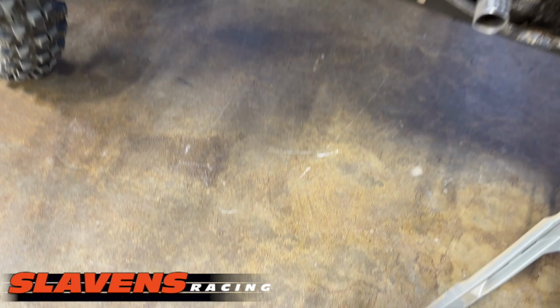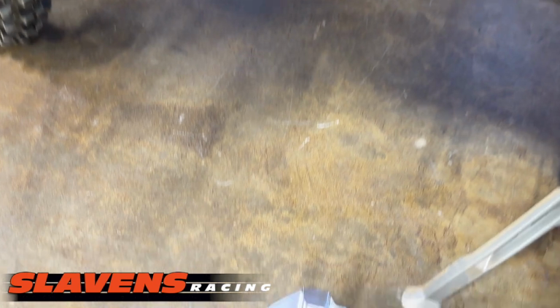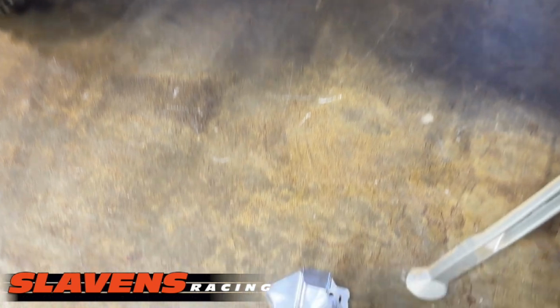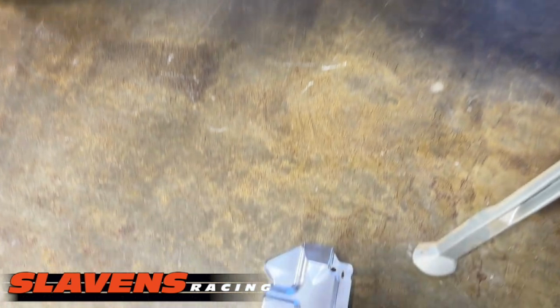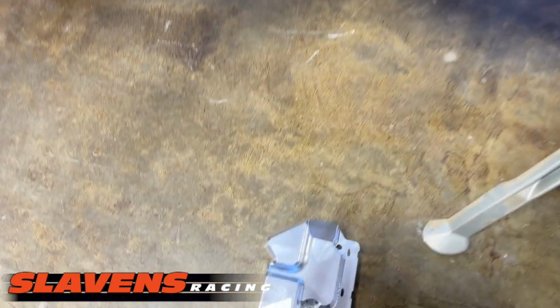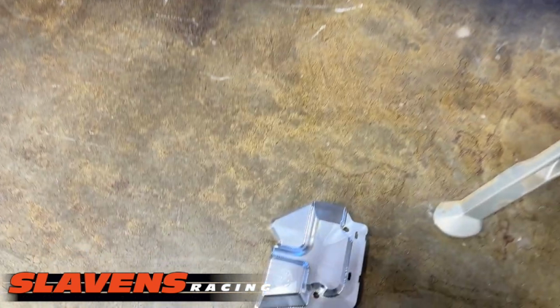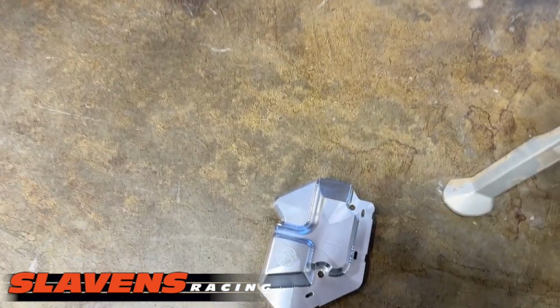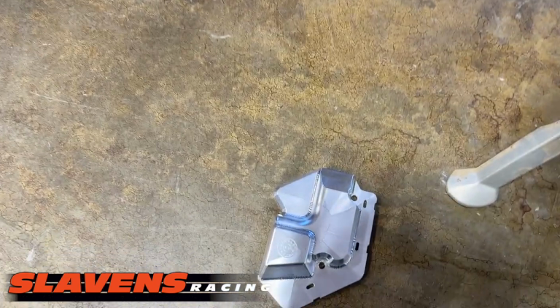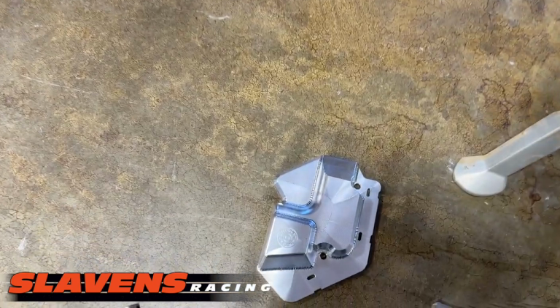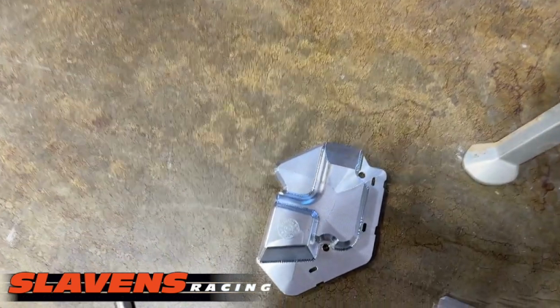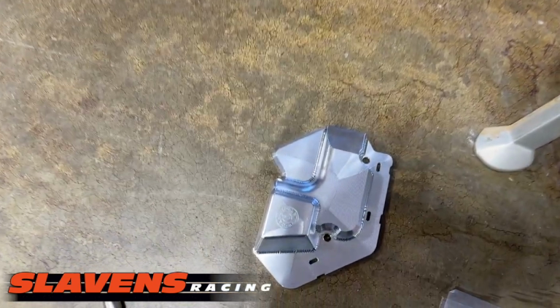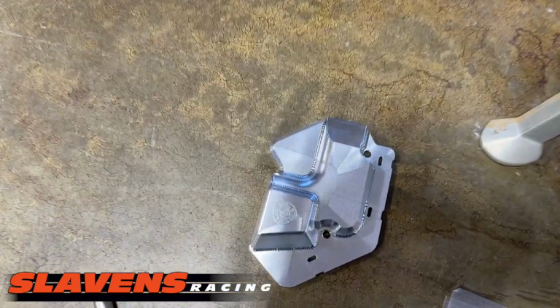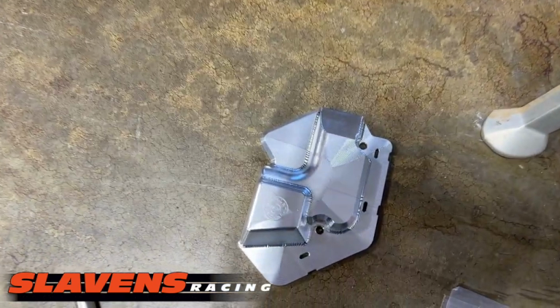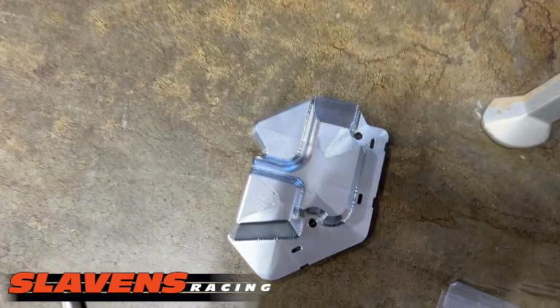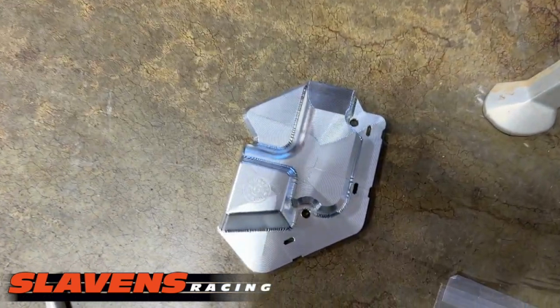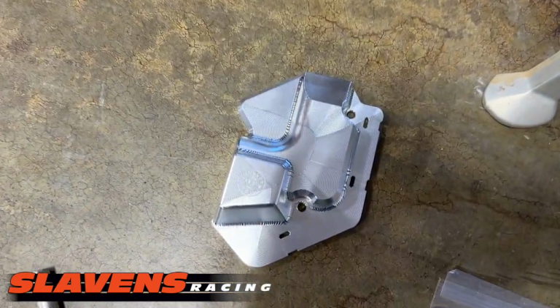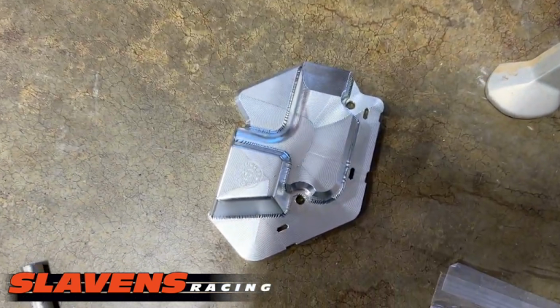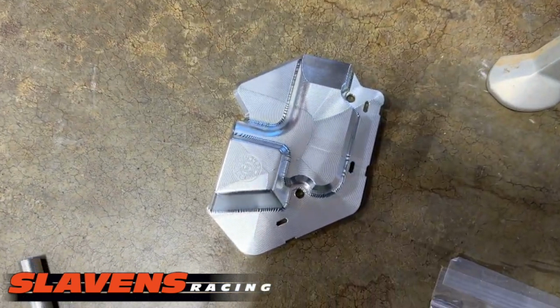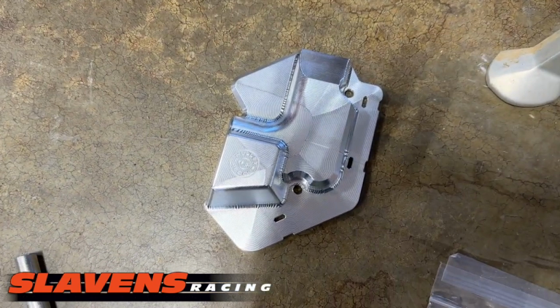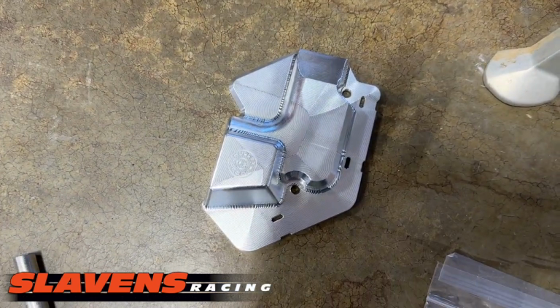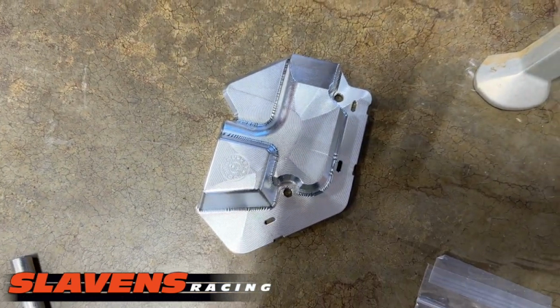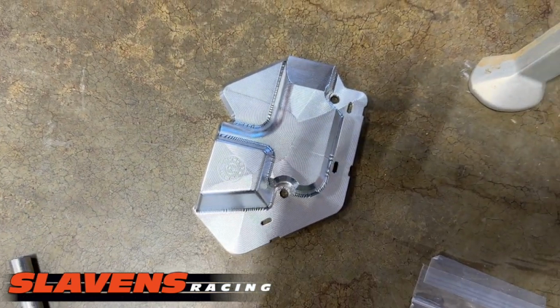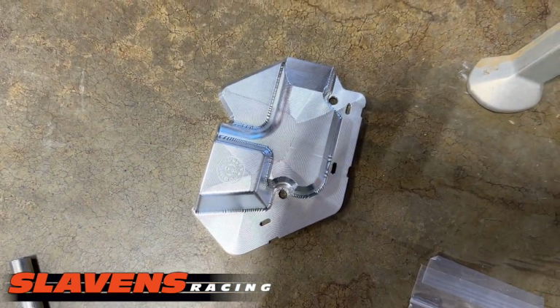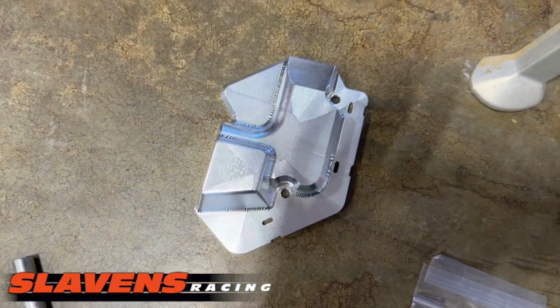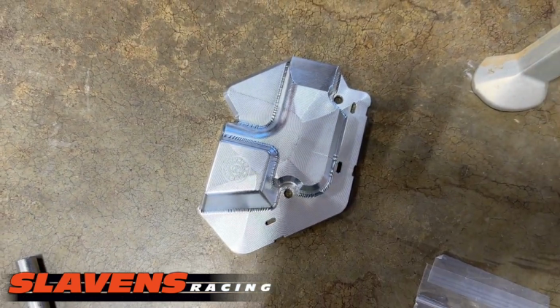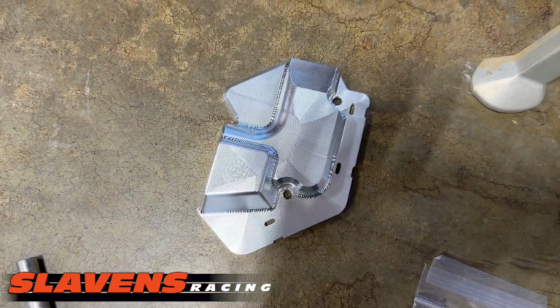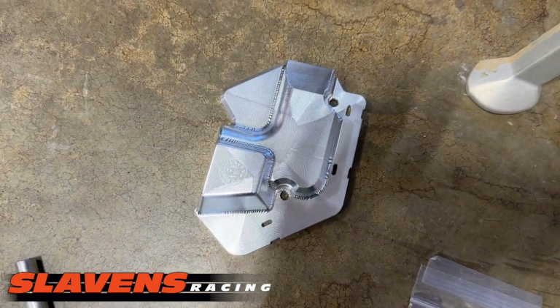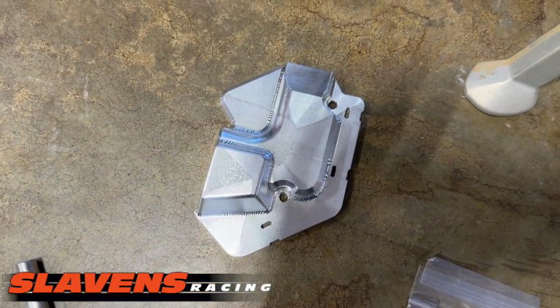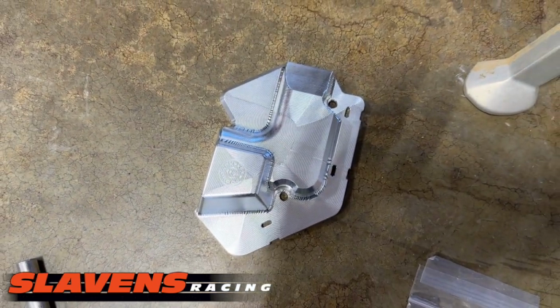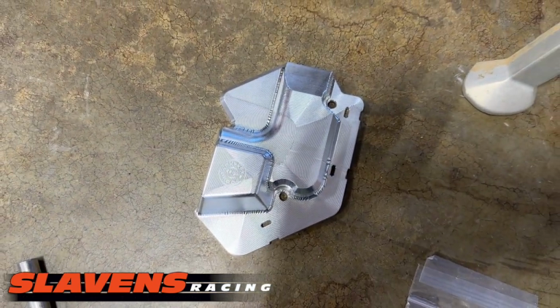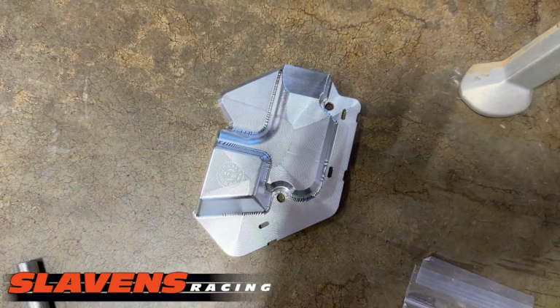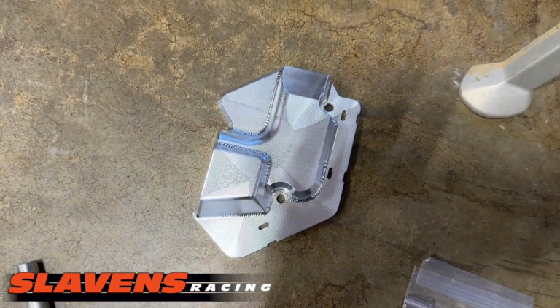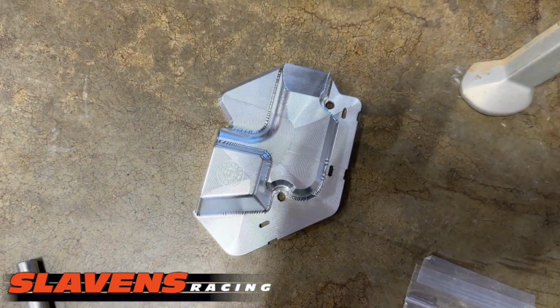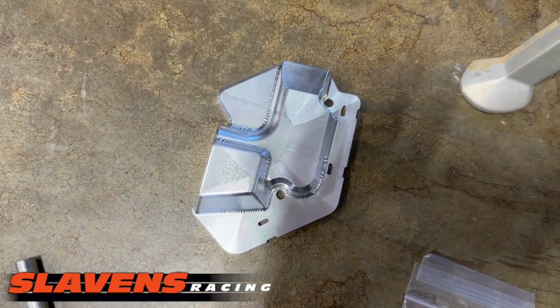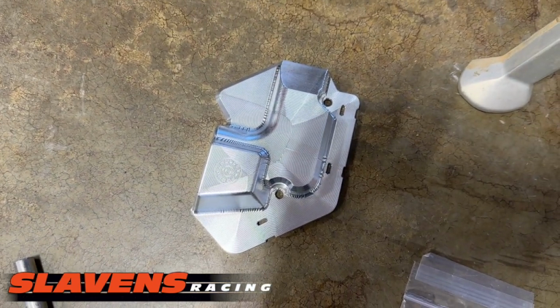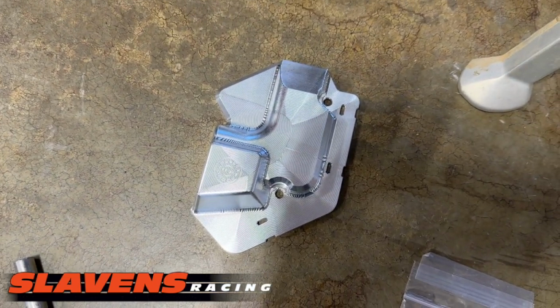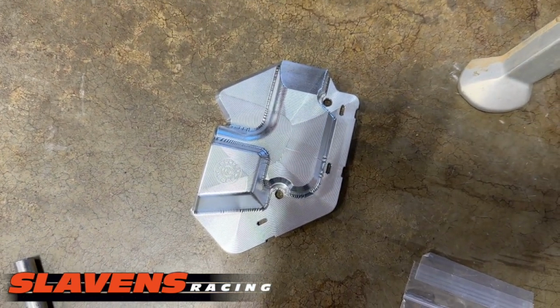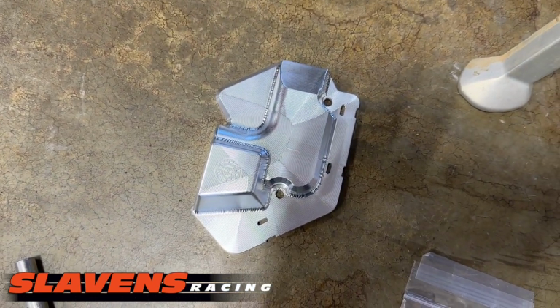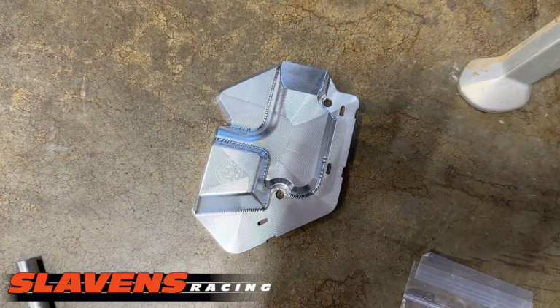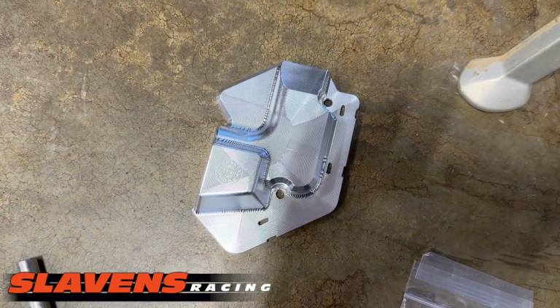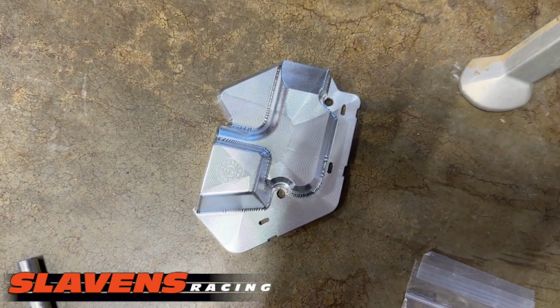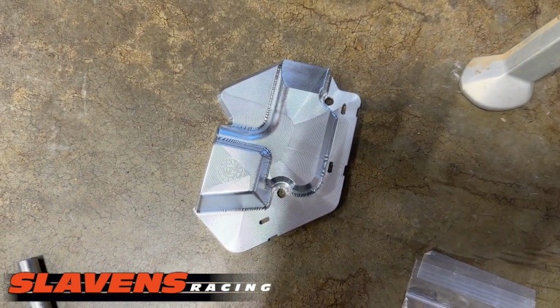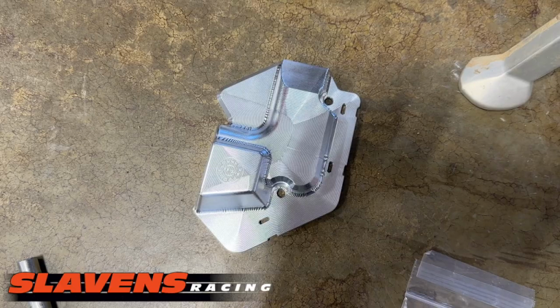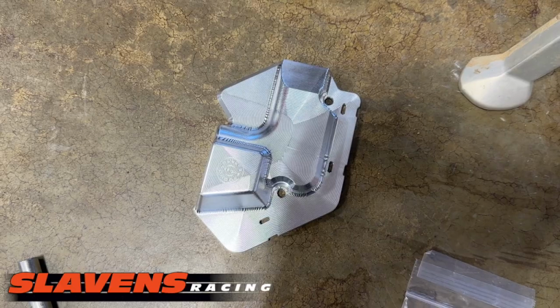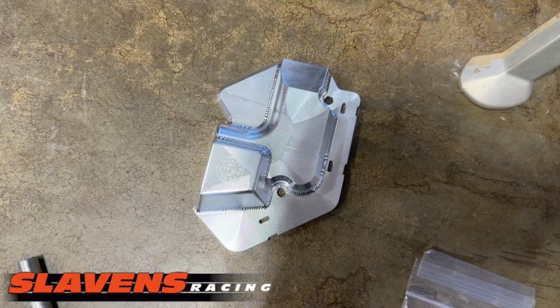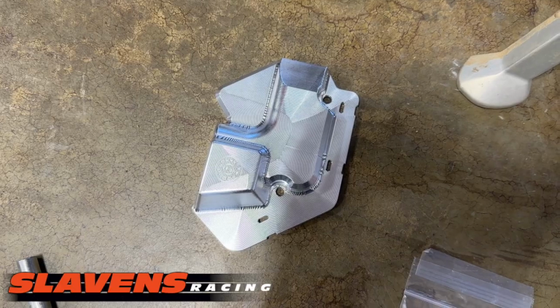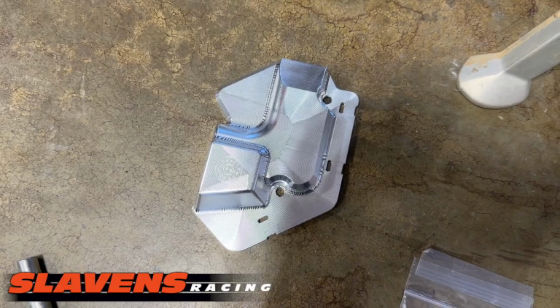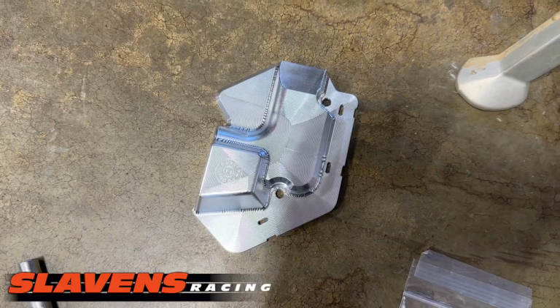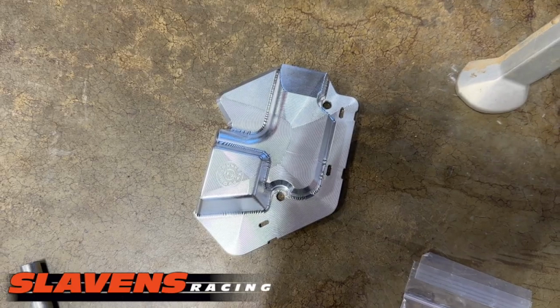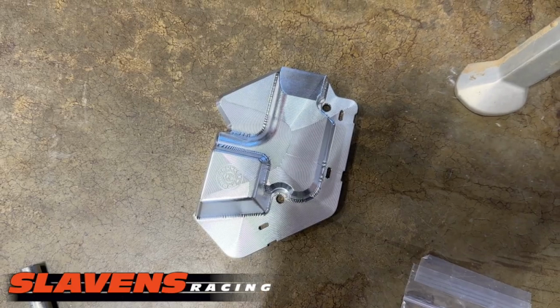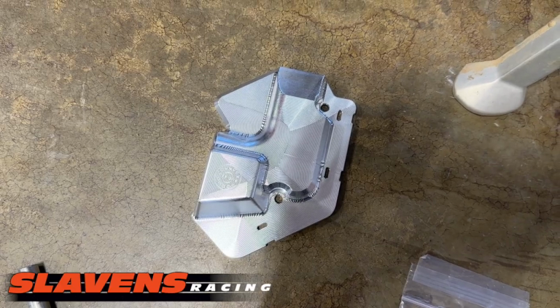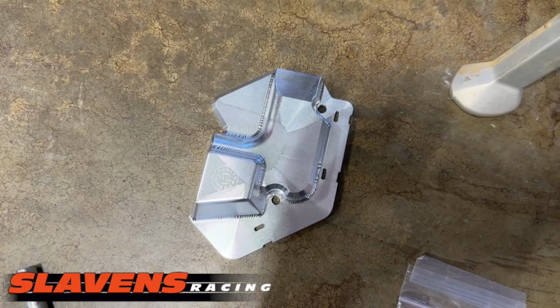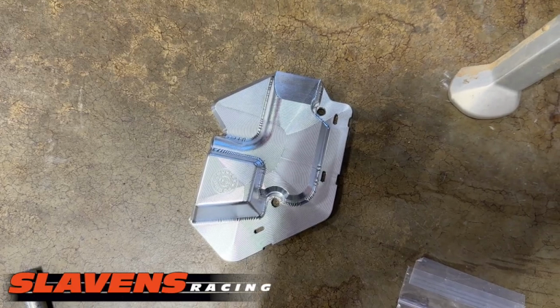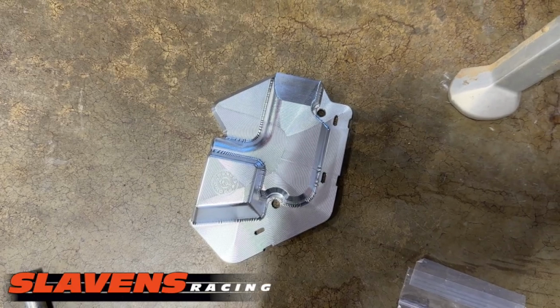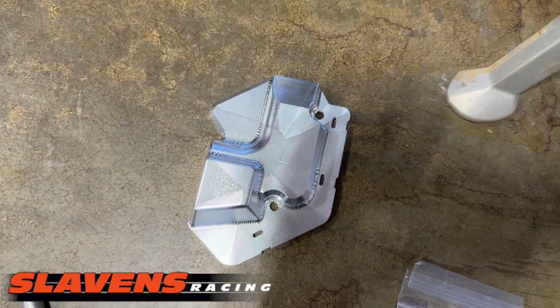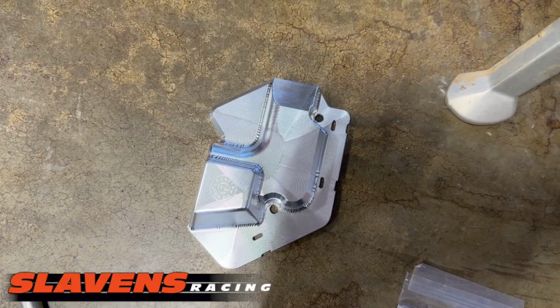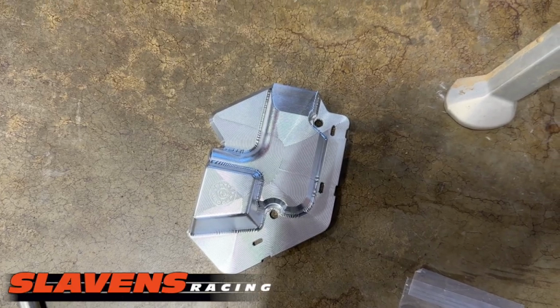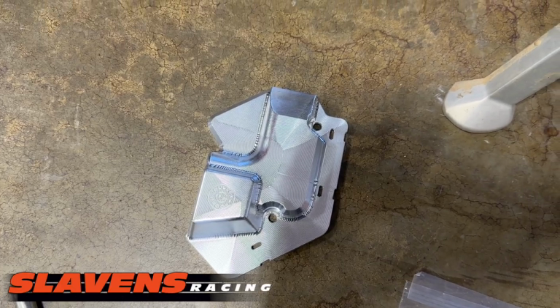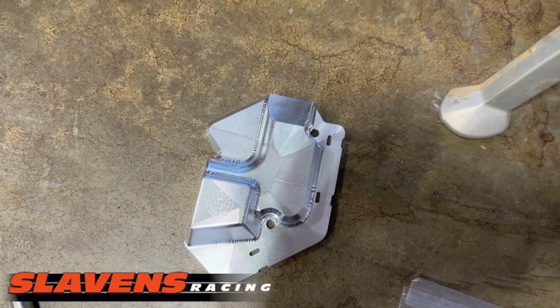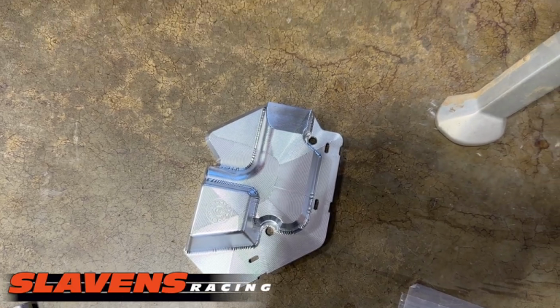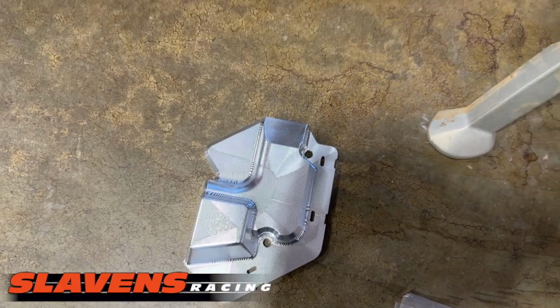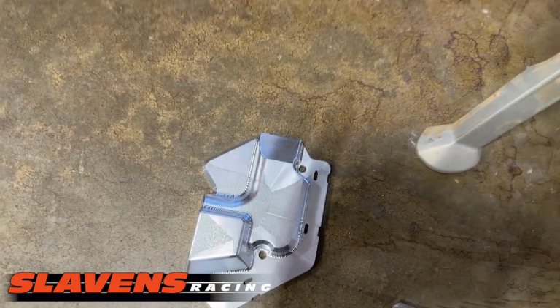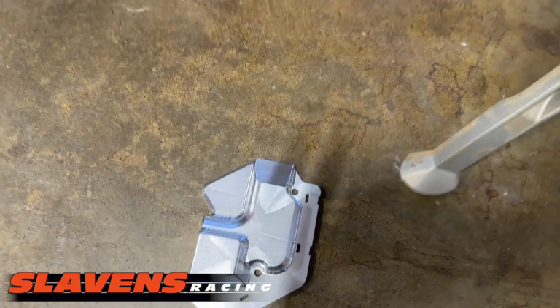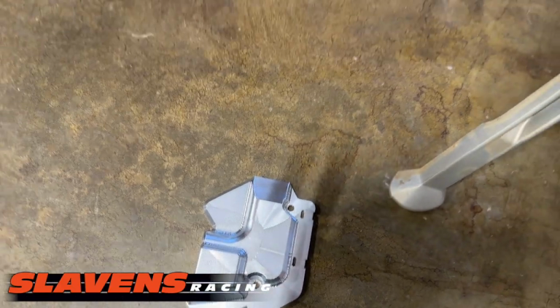This is what the new cover looks like right there — it's billet aluminum, made by the folks over there at Bulletproof Designs.